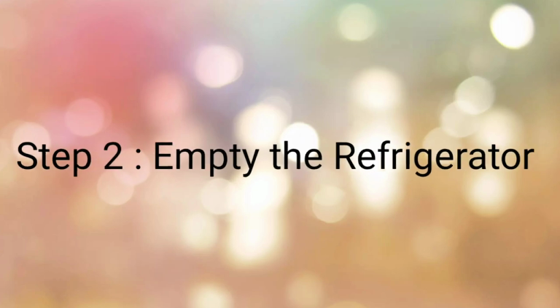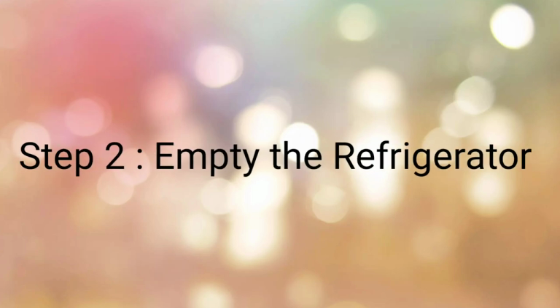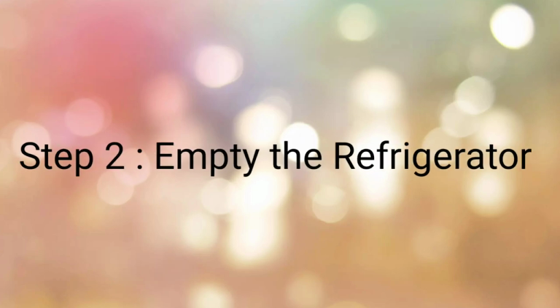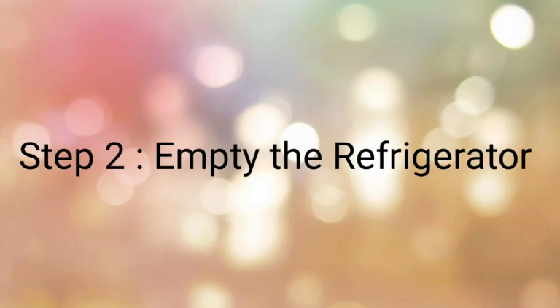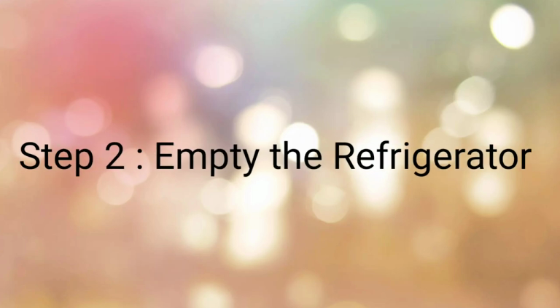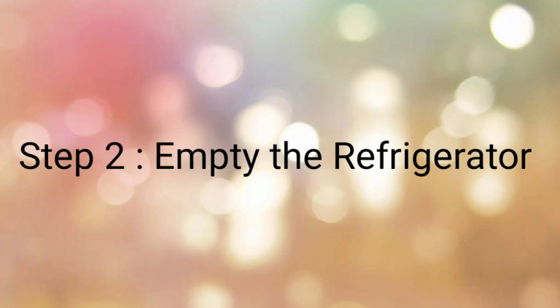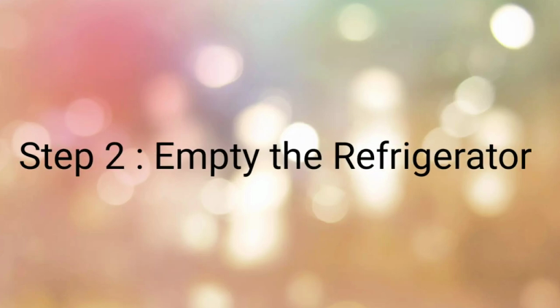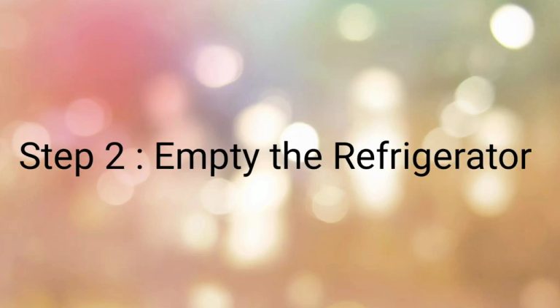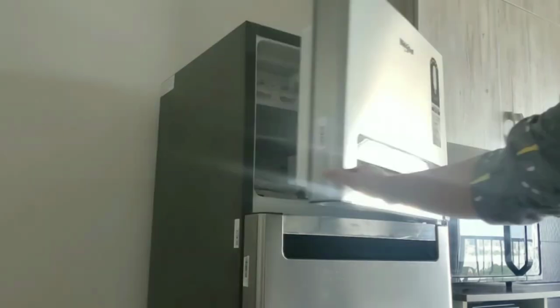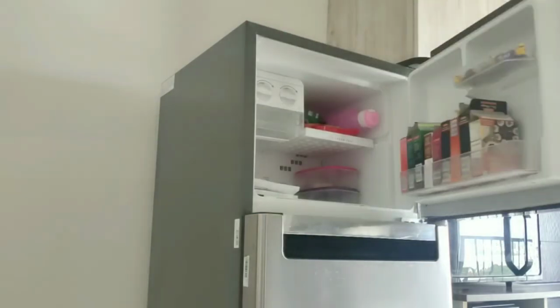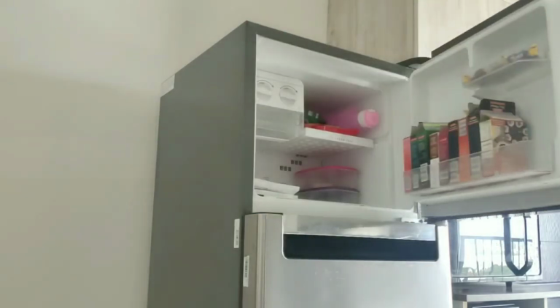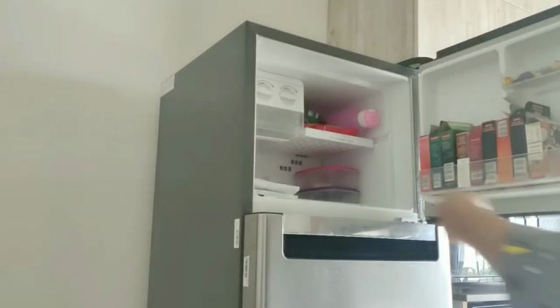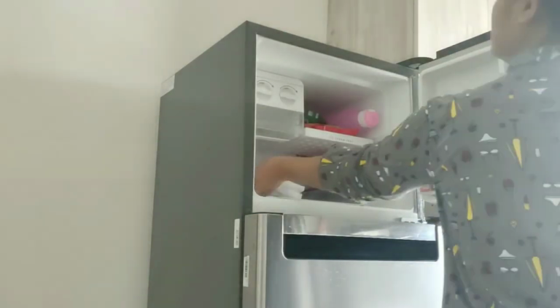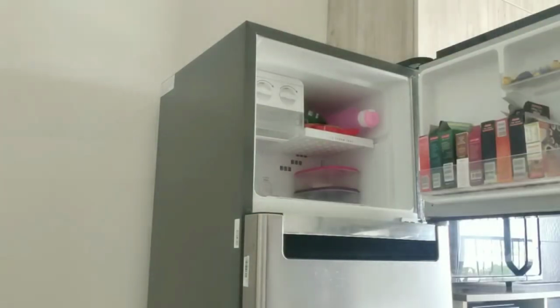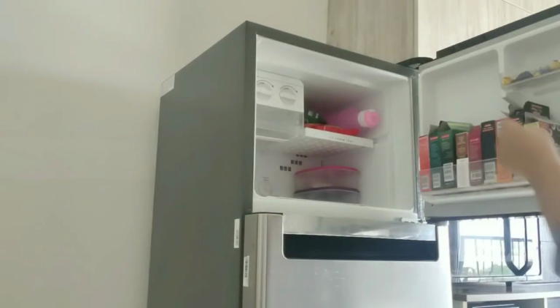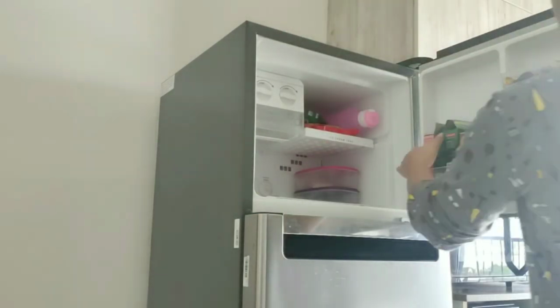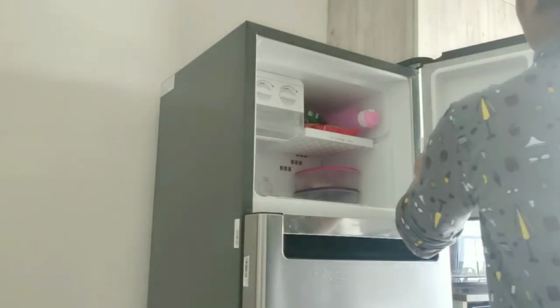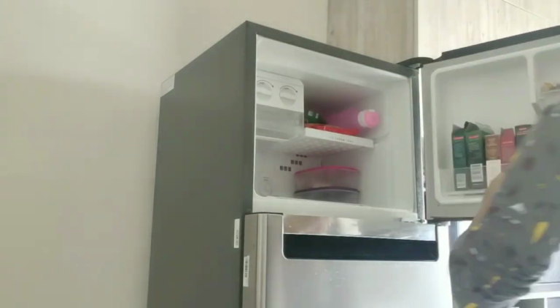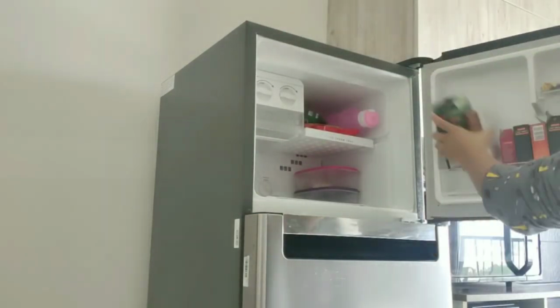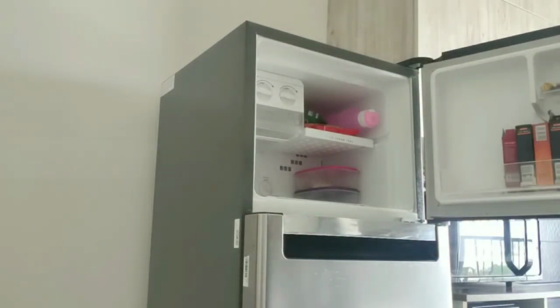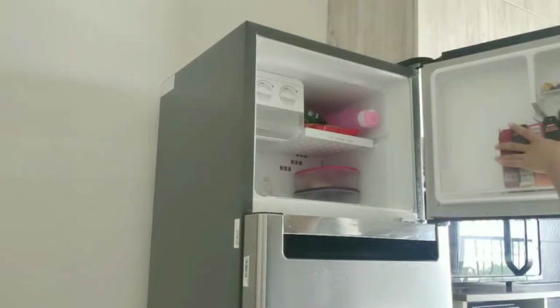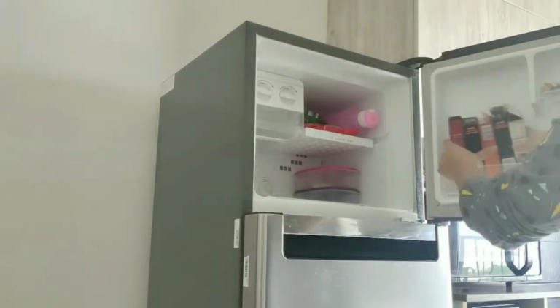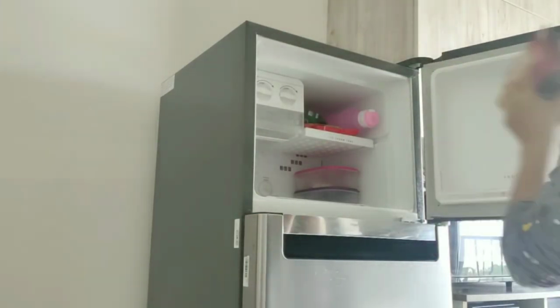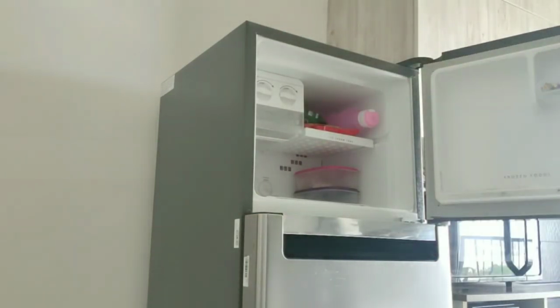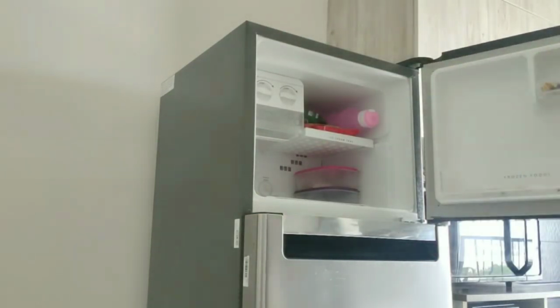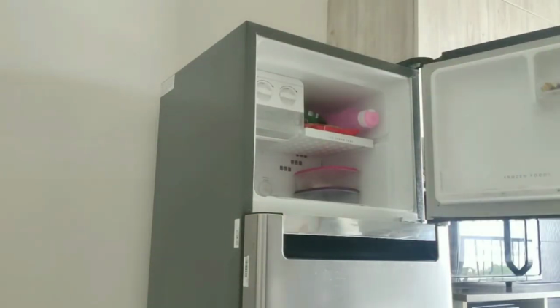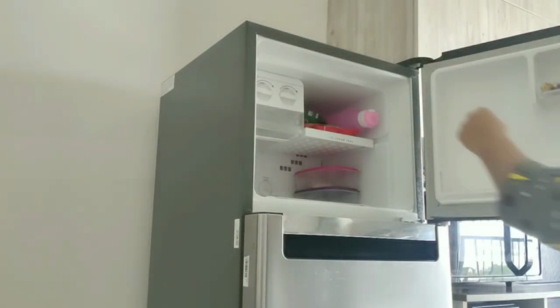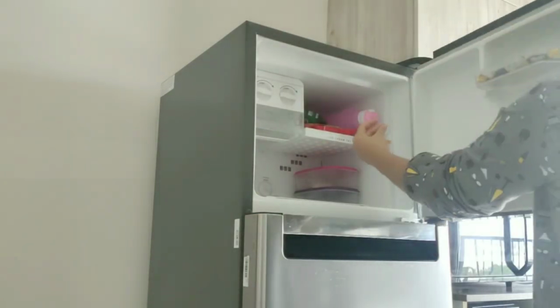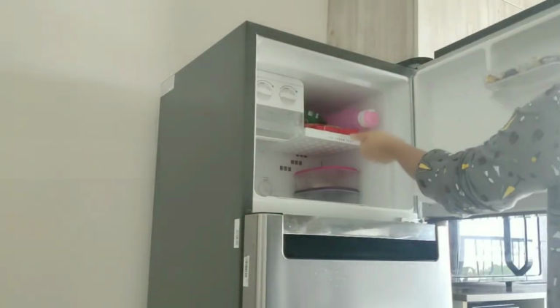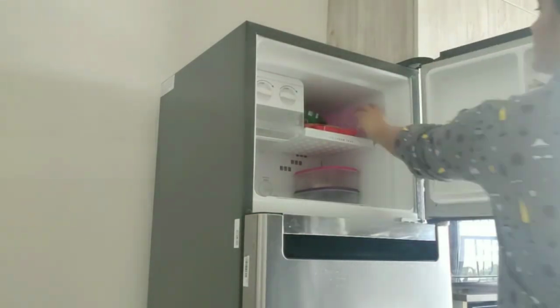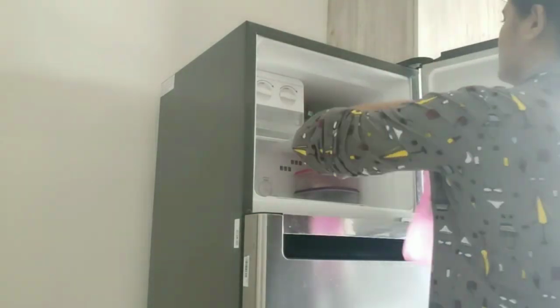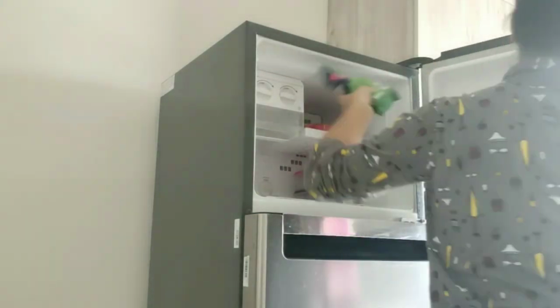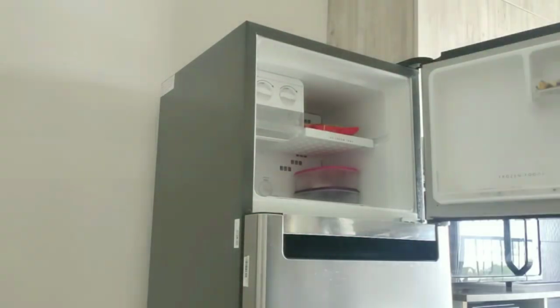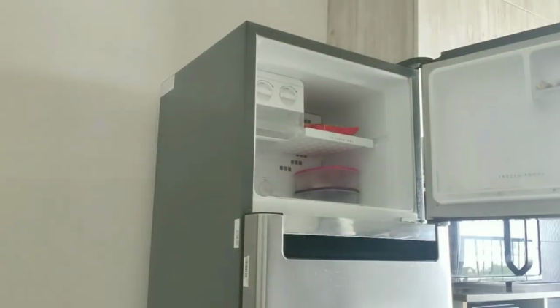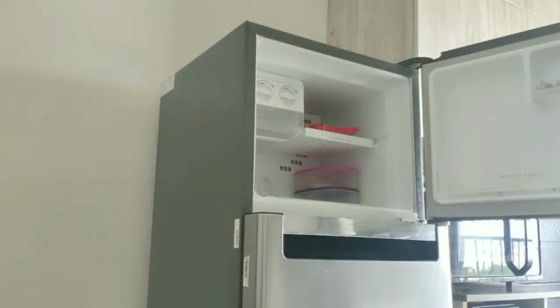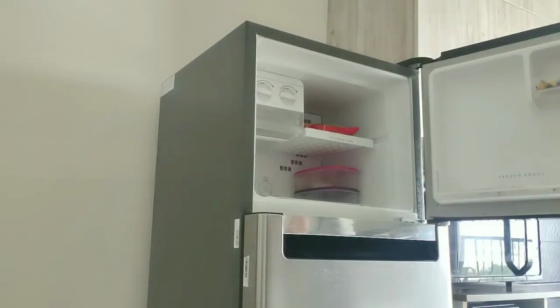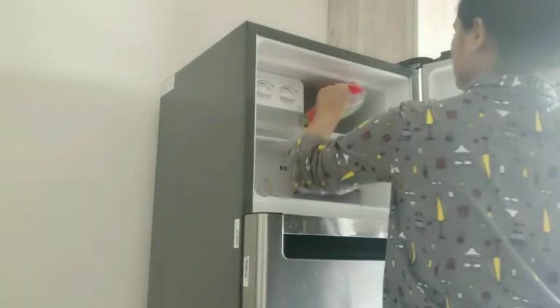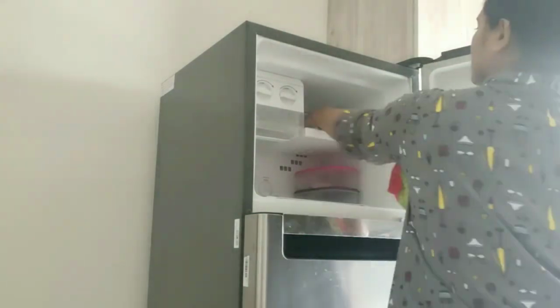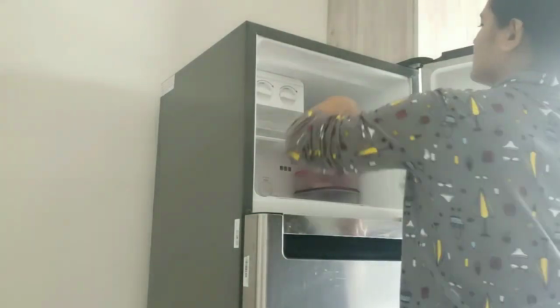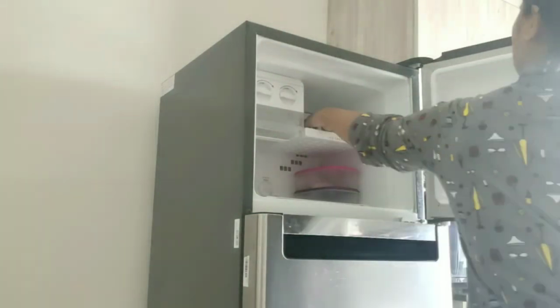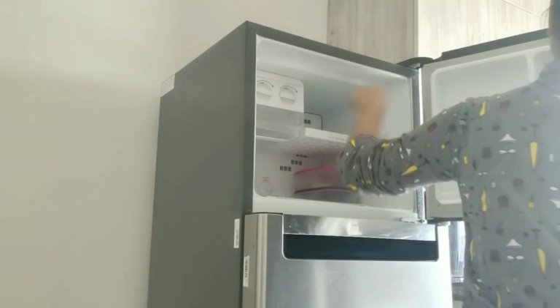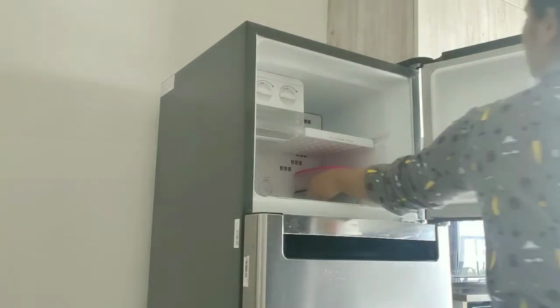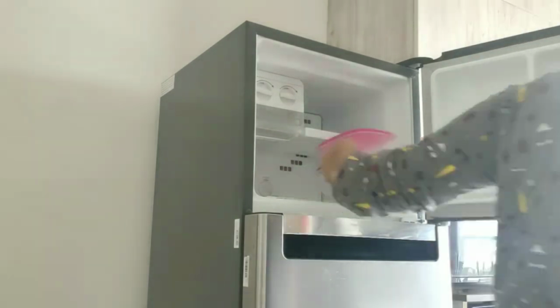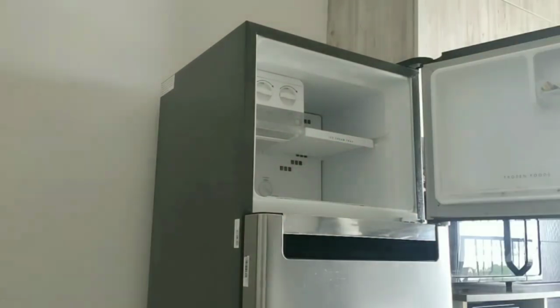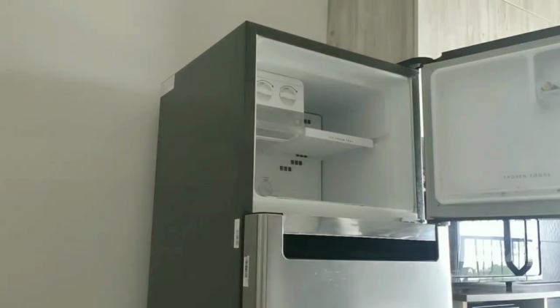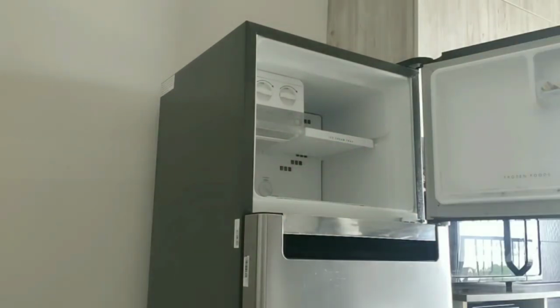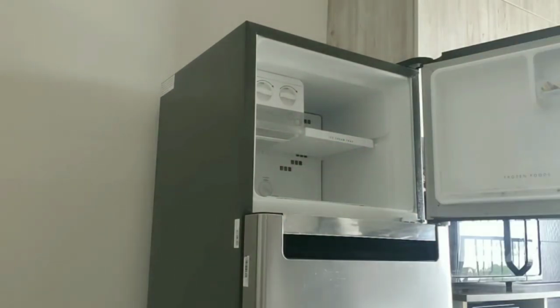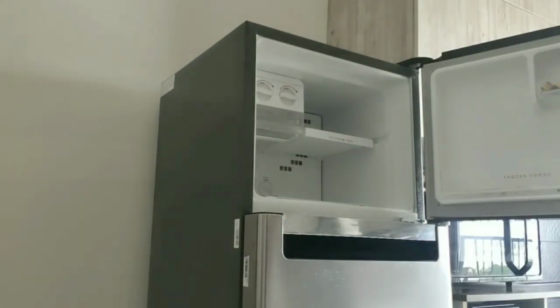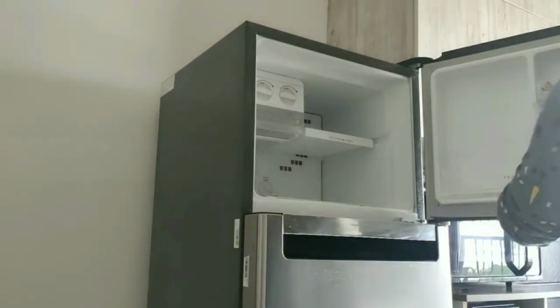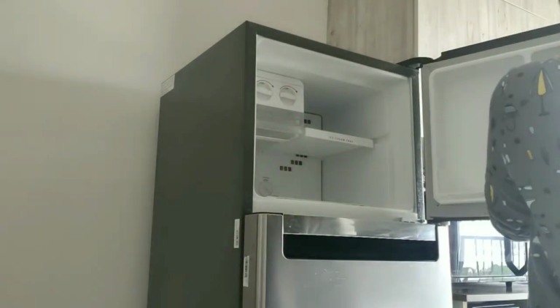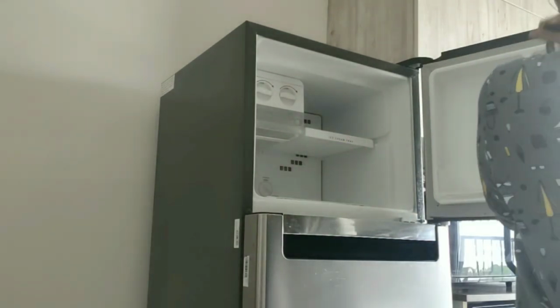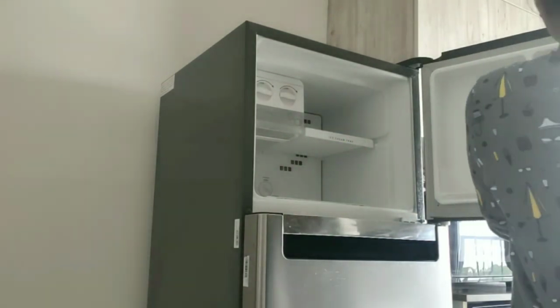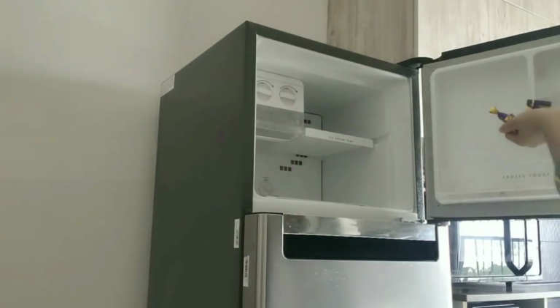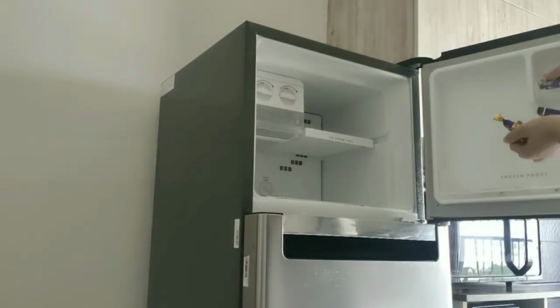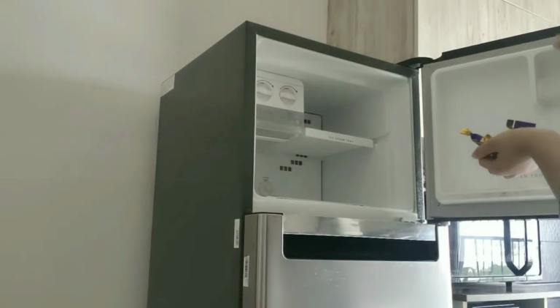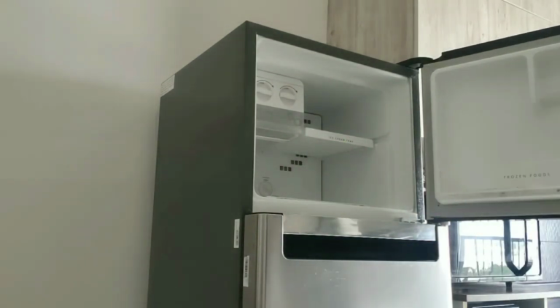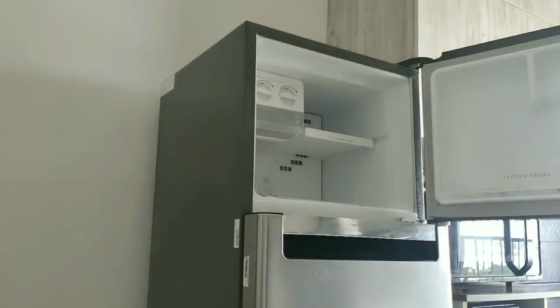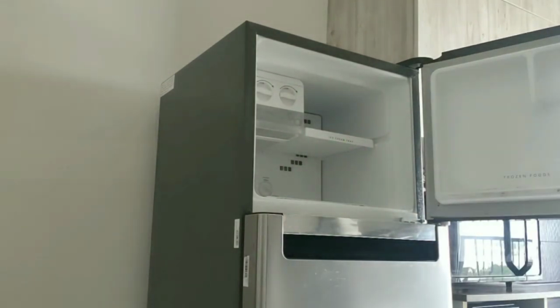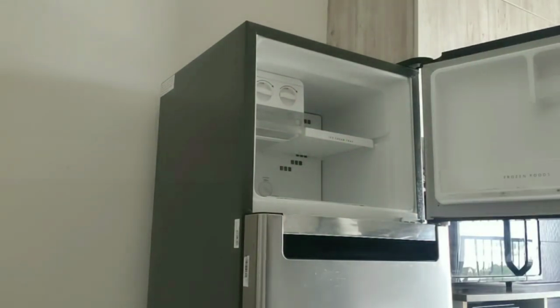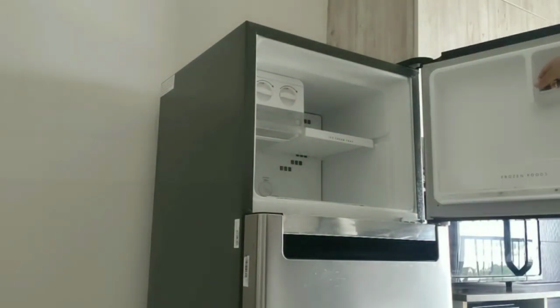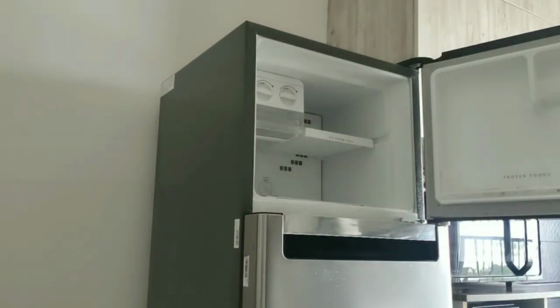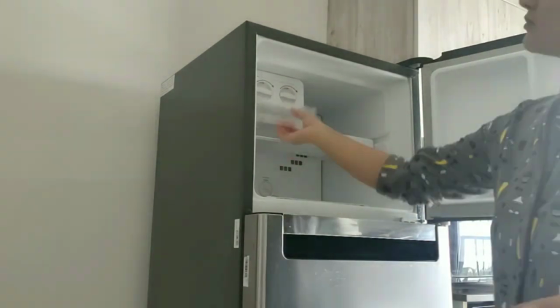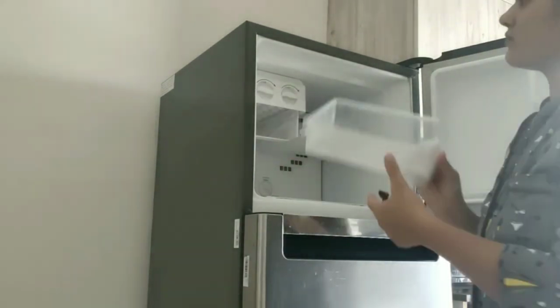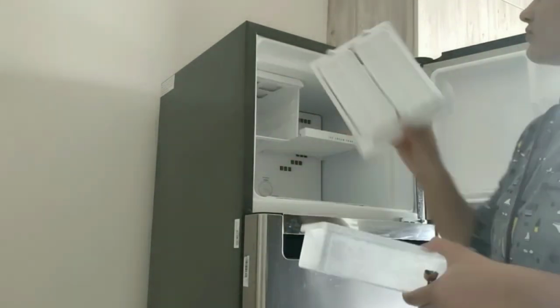Now, I'm going to clean the fridge. First, I'll remove all the shelves, racks, and the sink compartment.